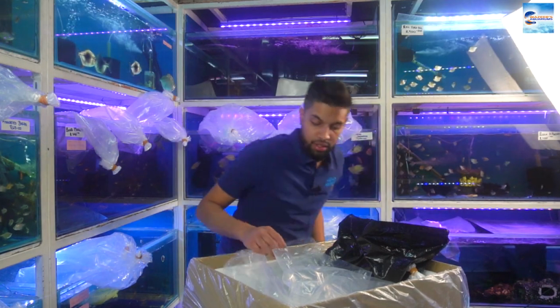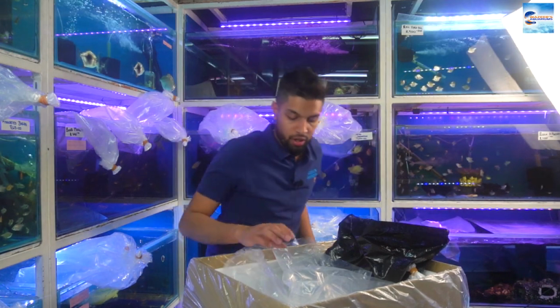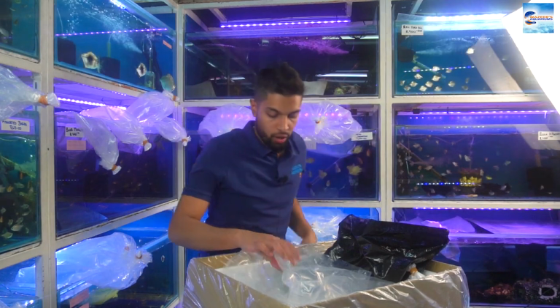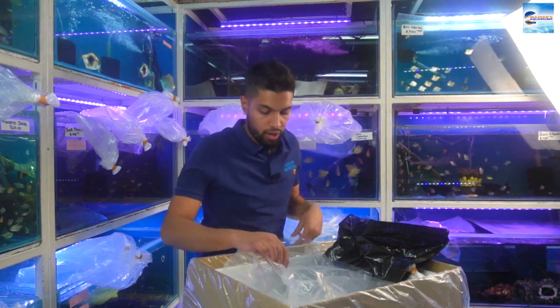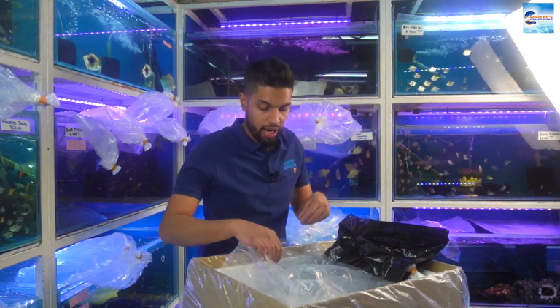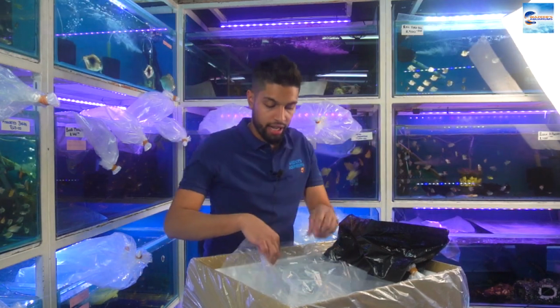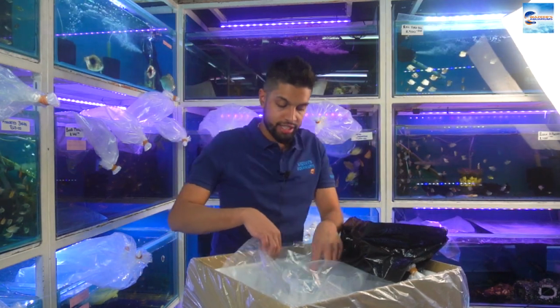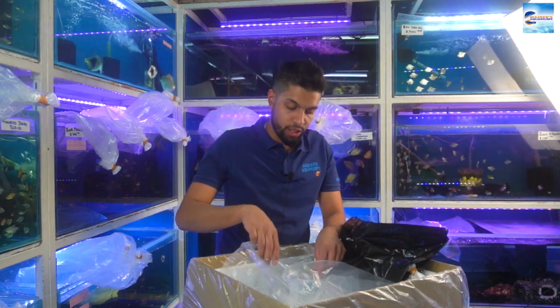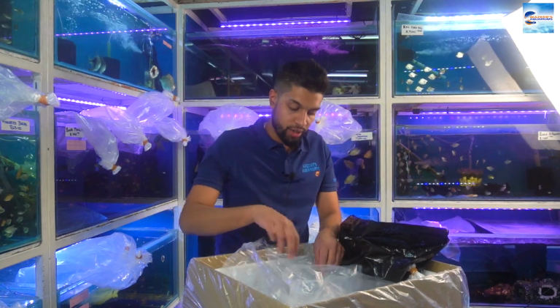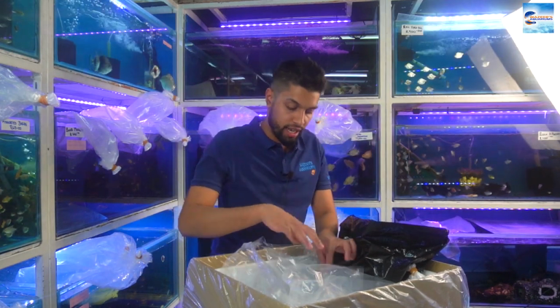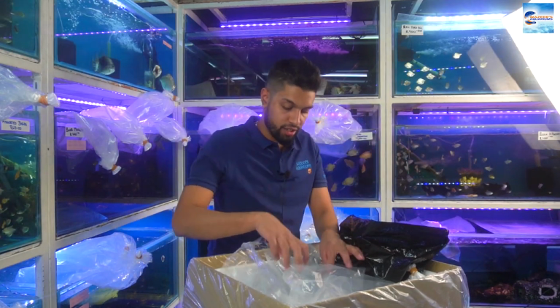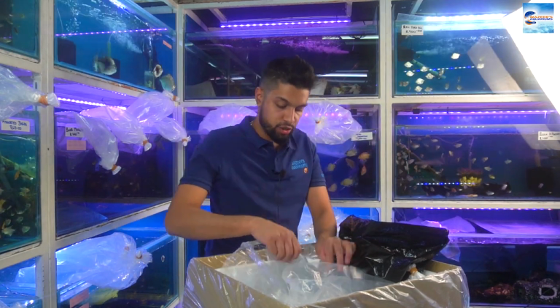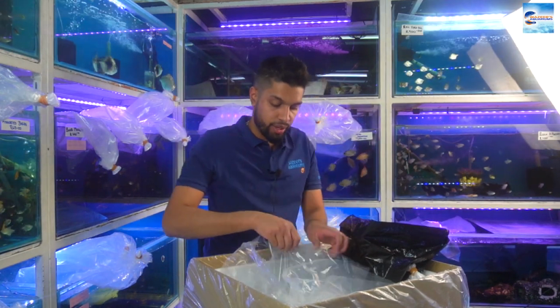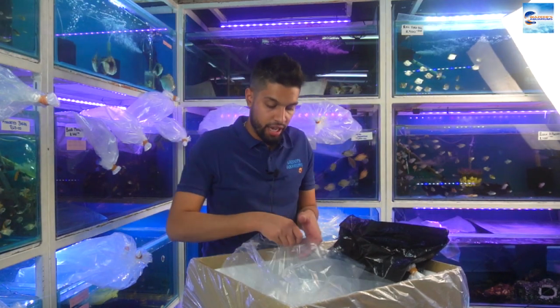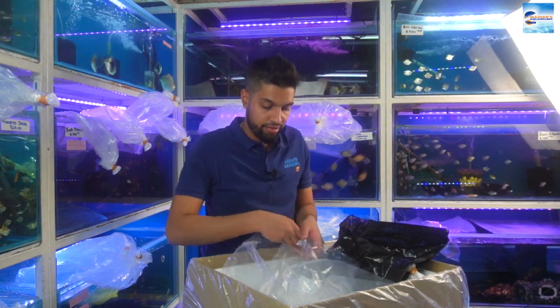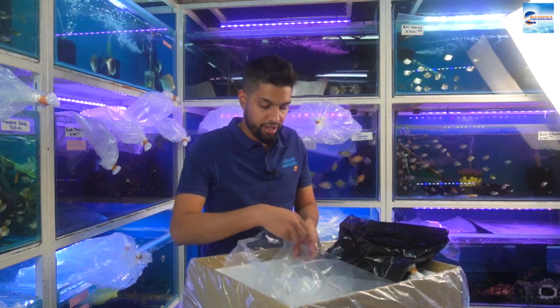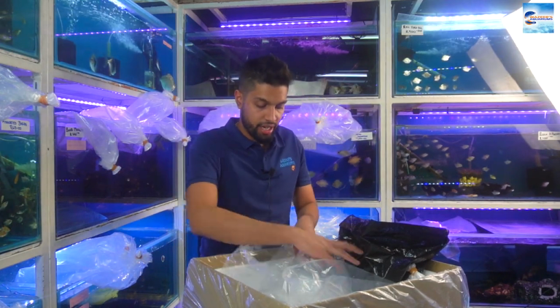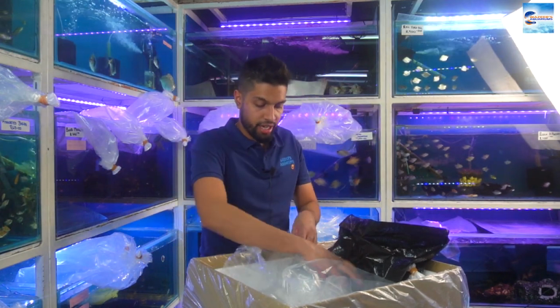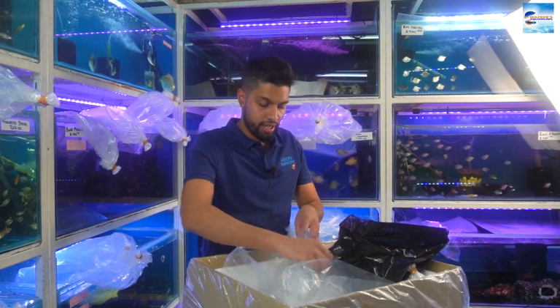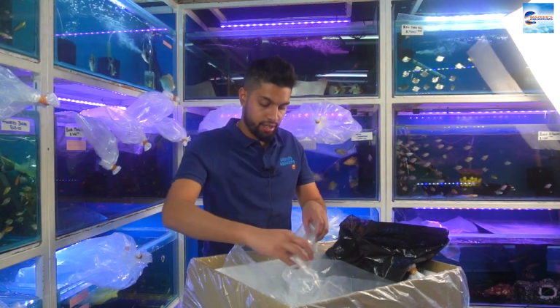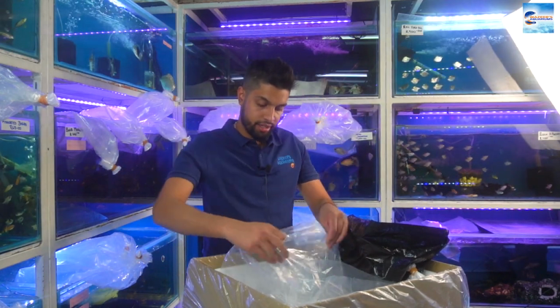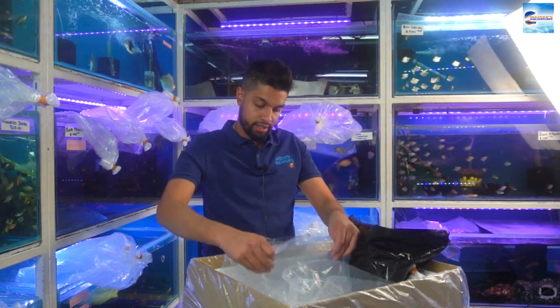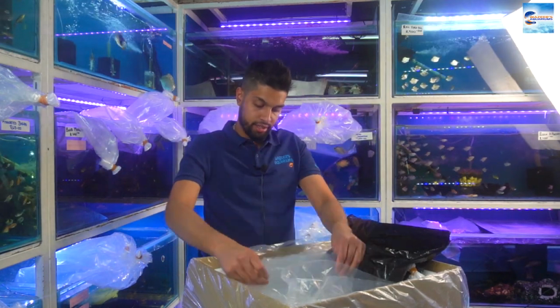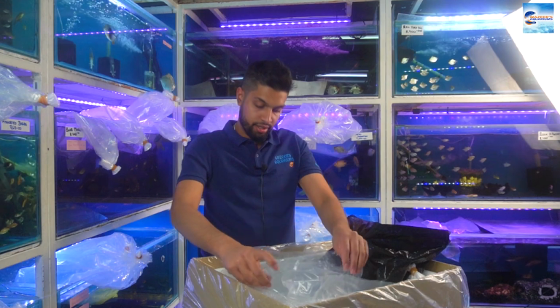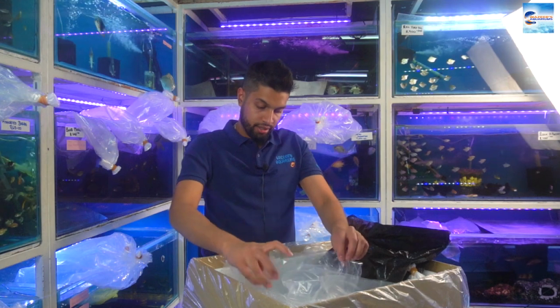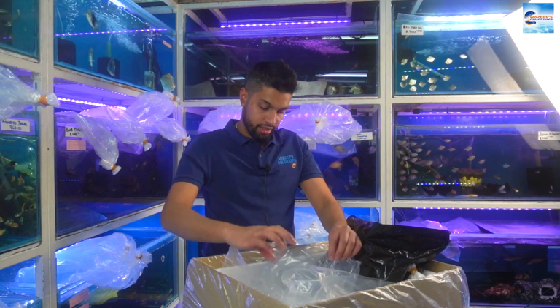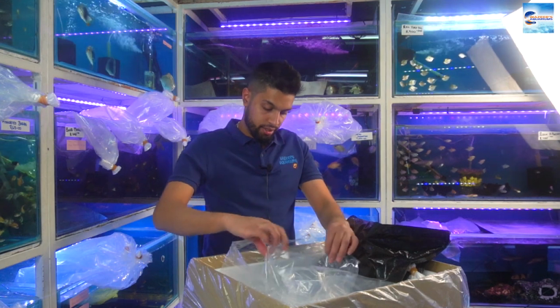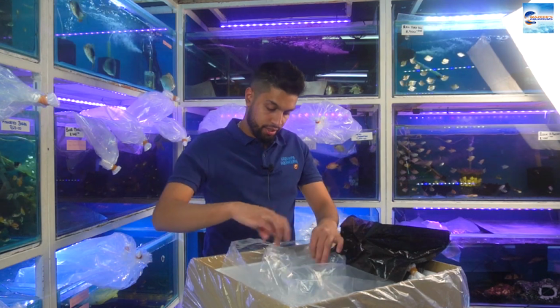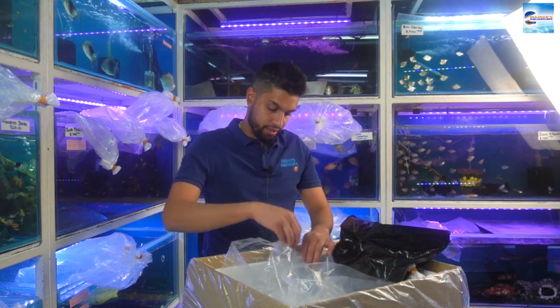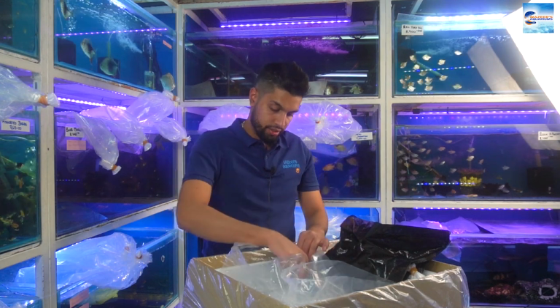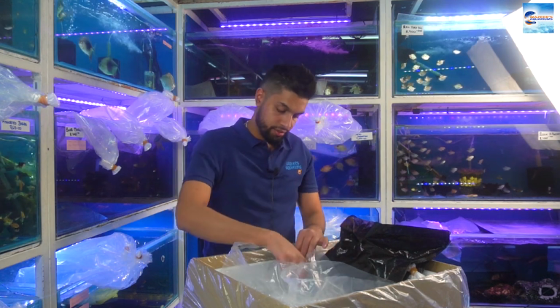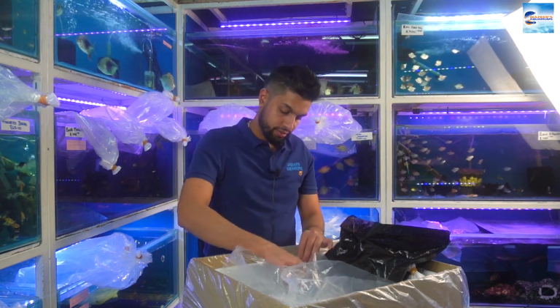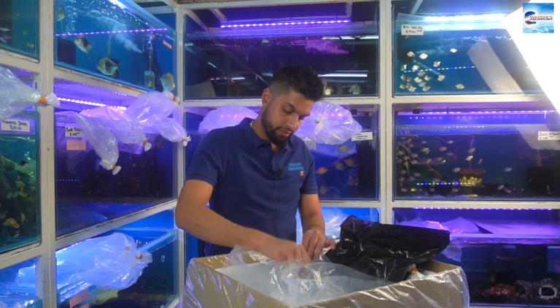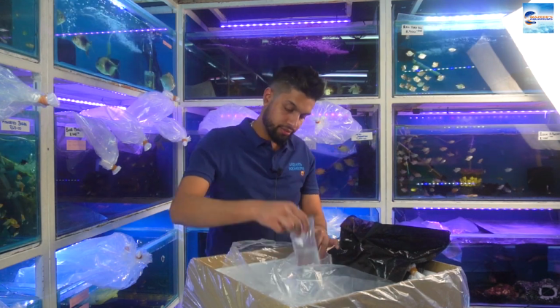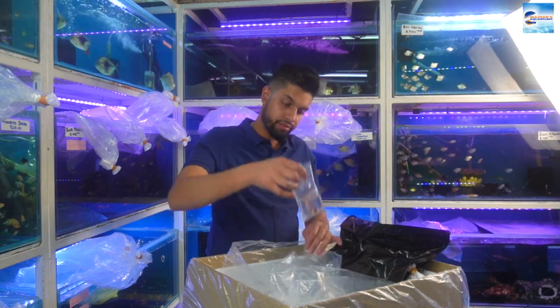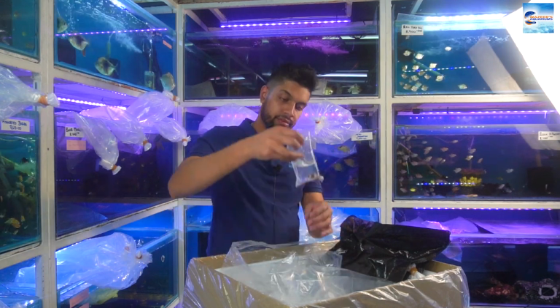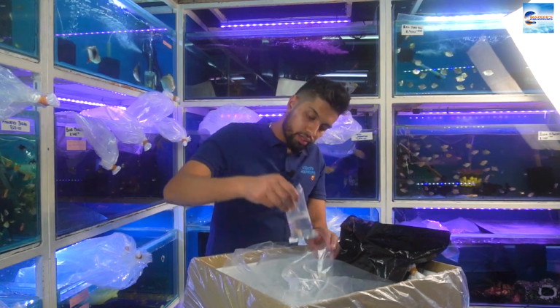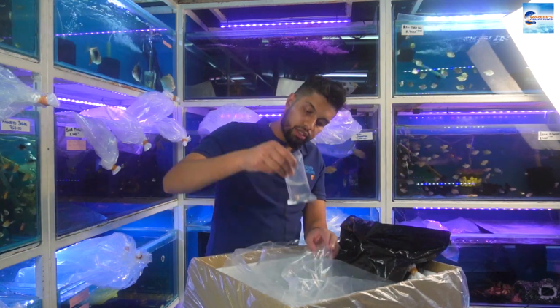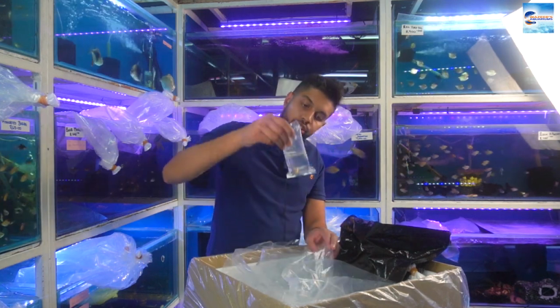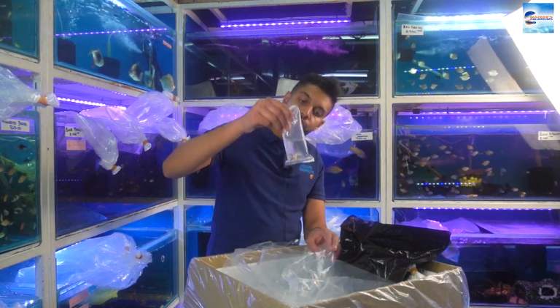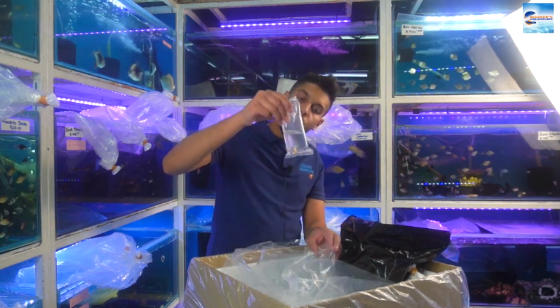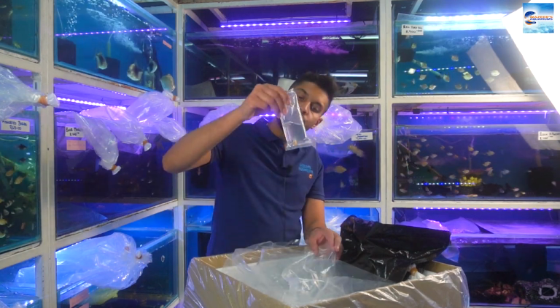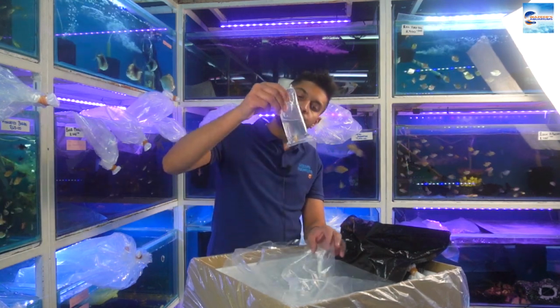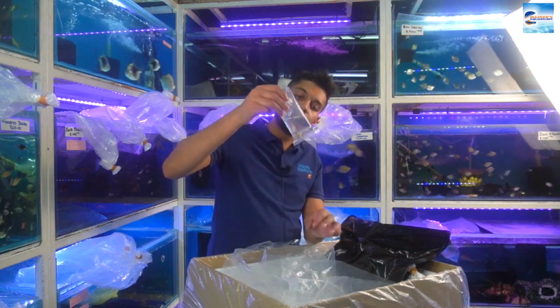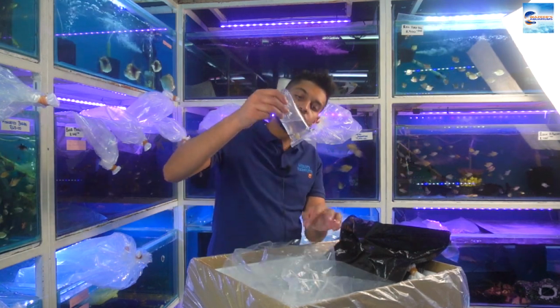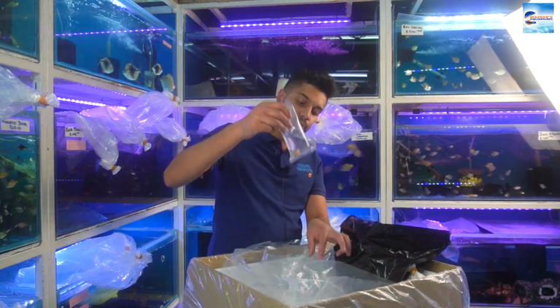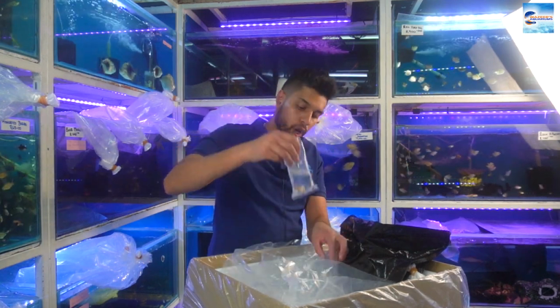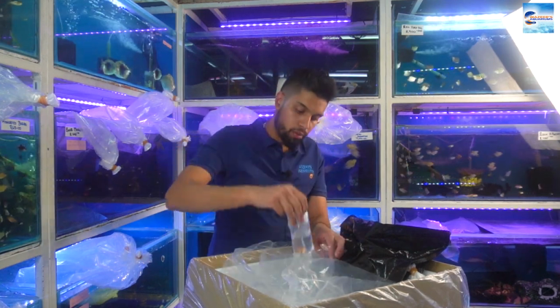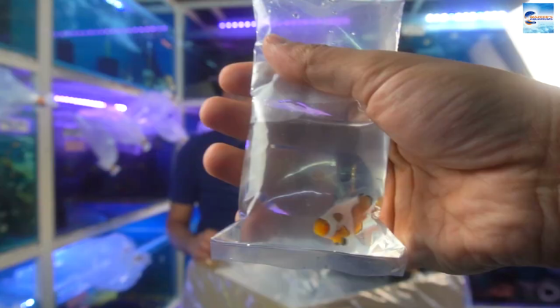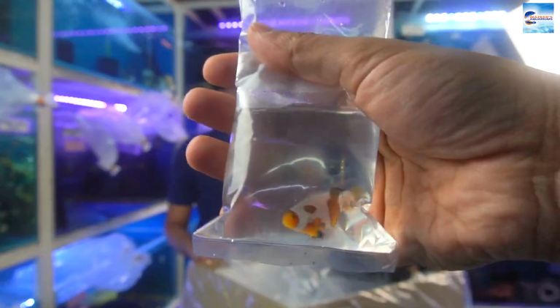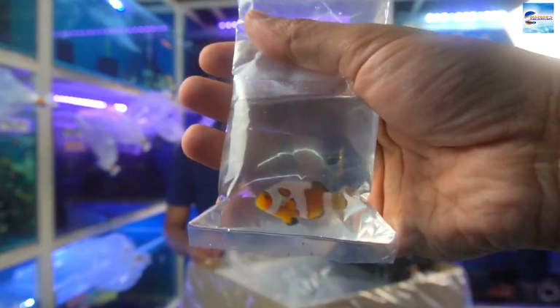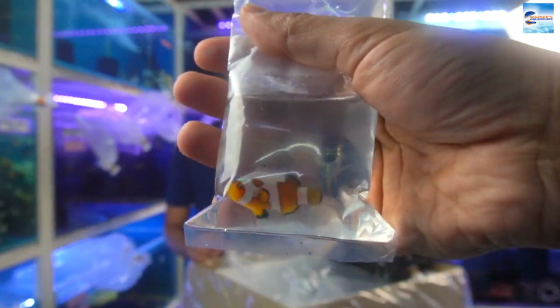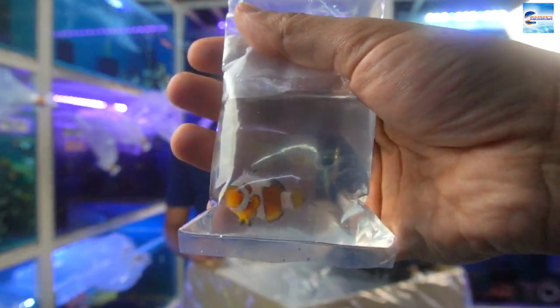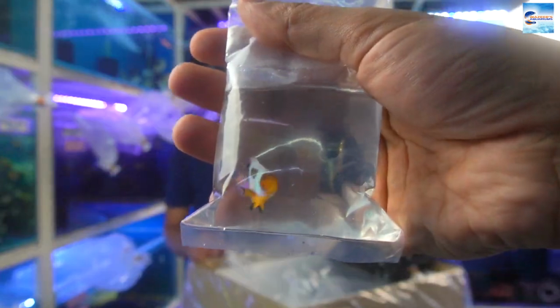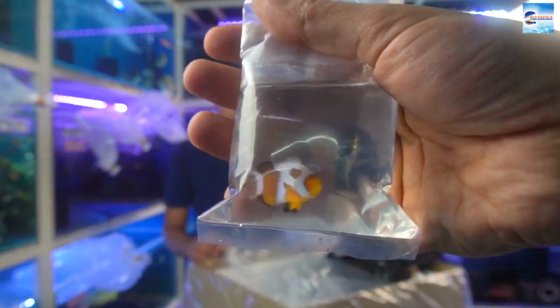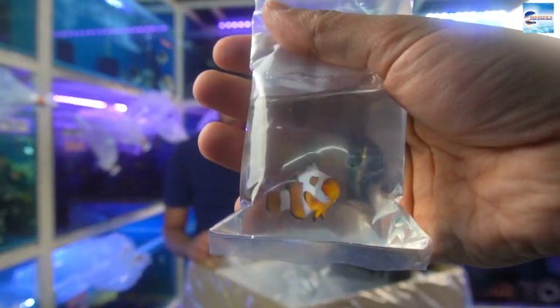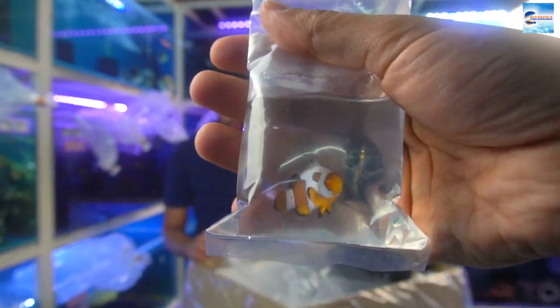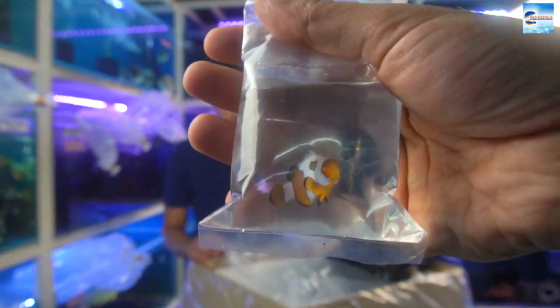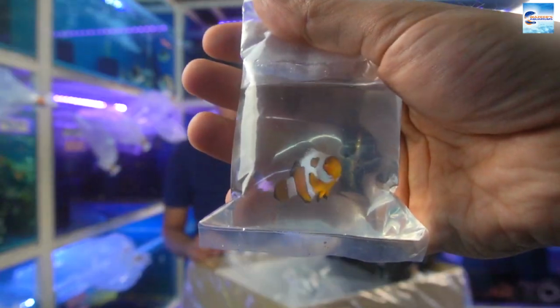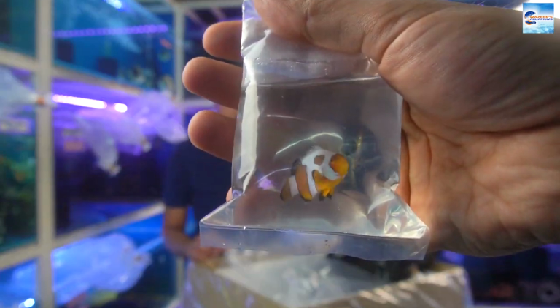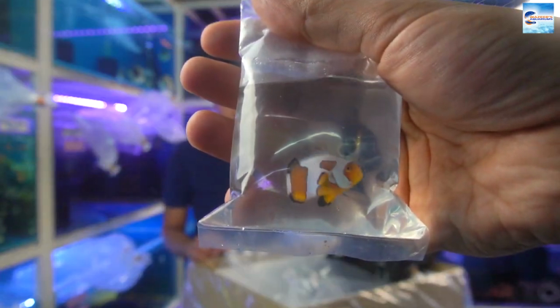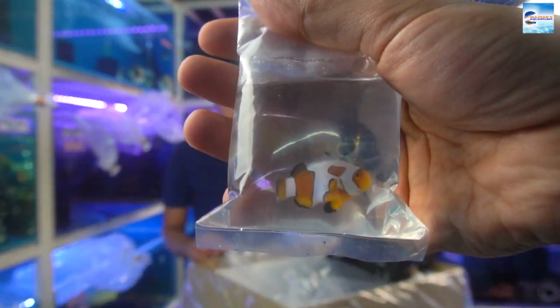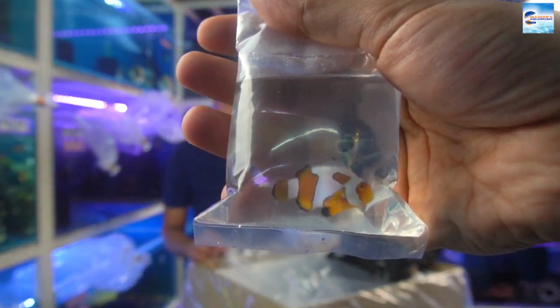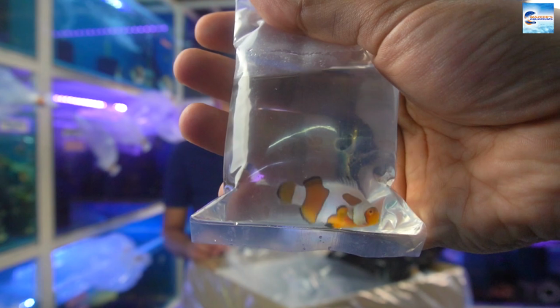Let's see what else we have in here — these are probably Snowflake Clownfish.